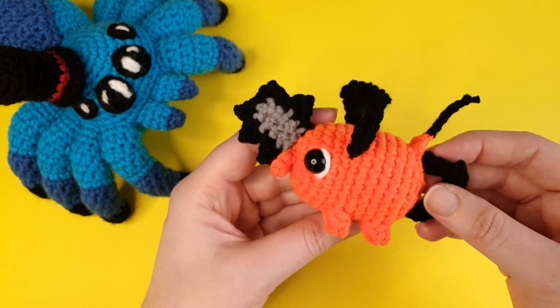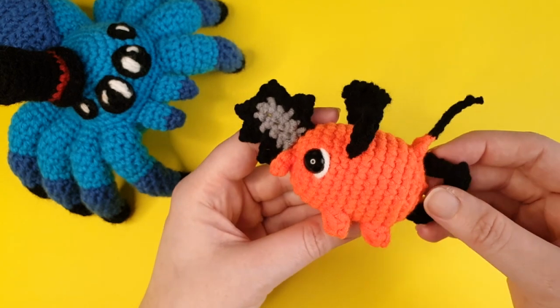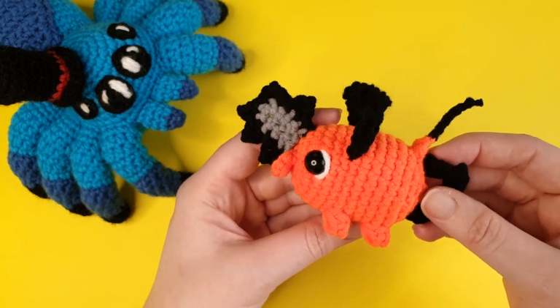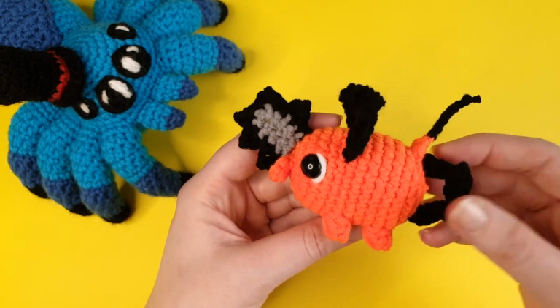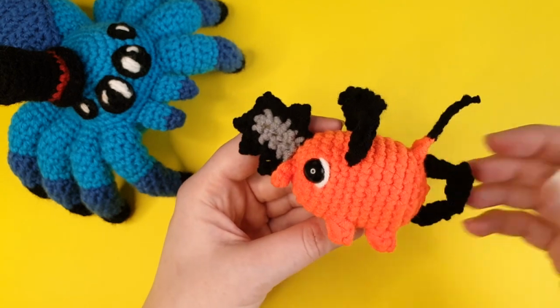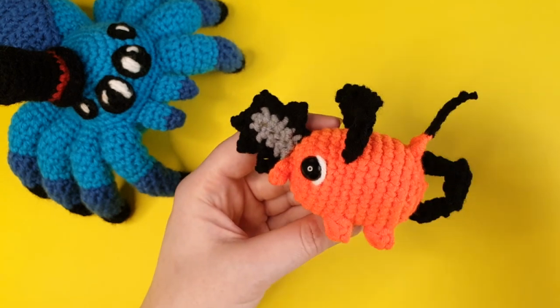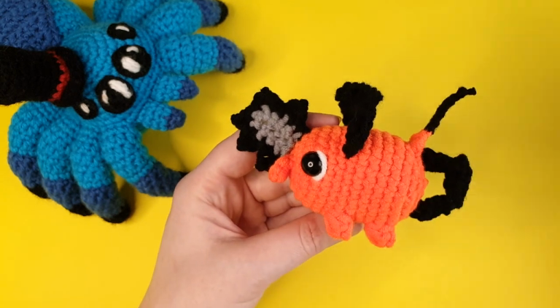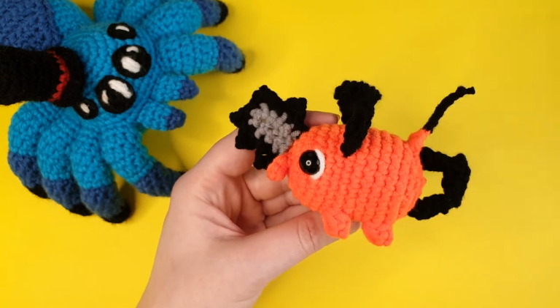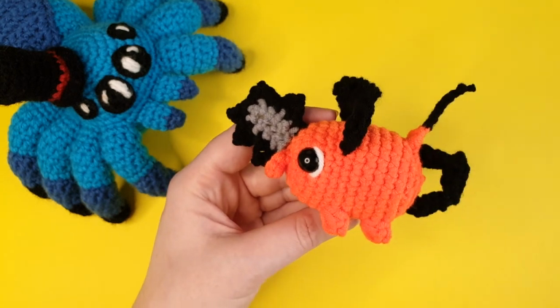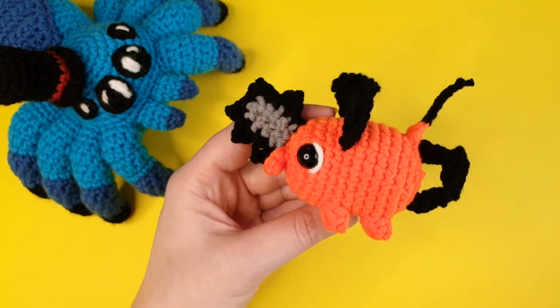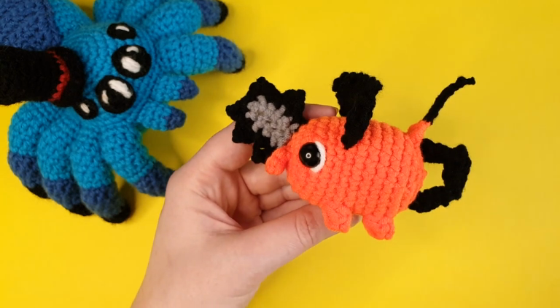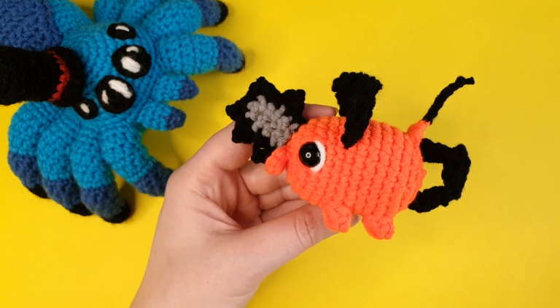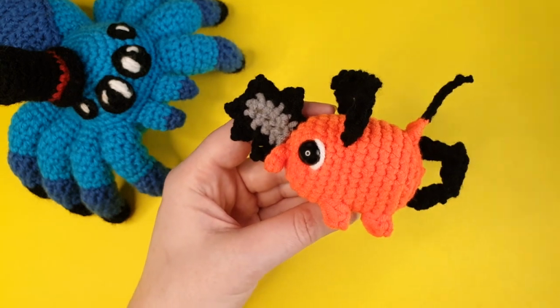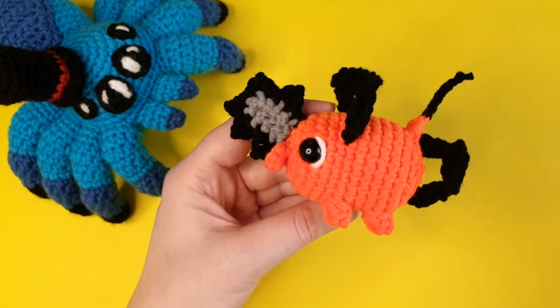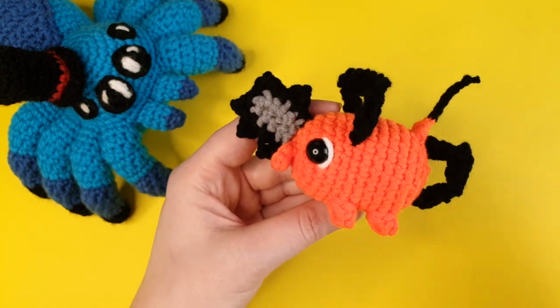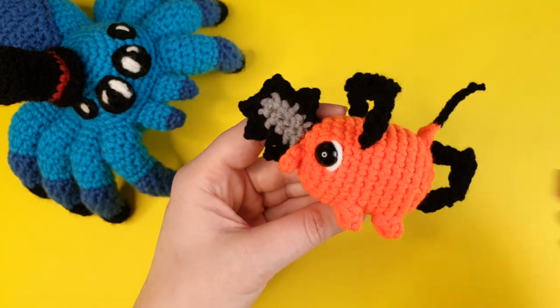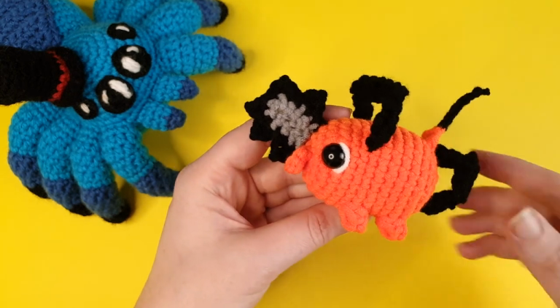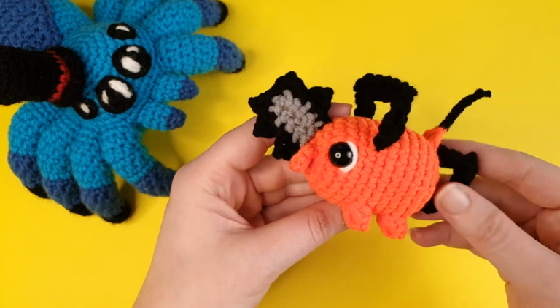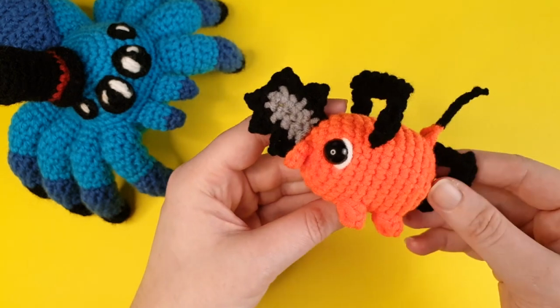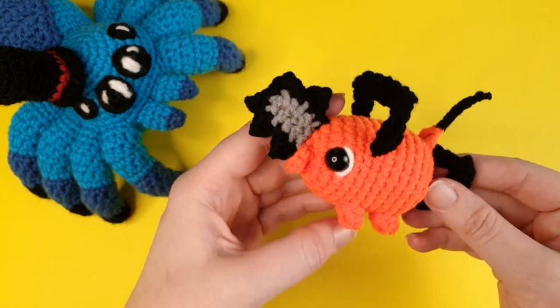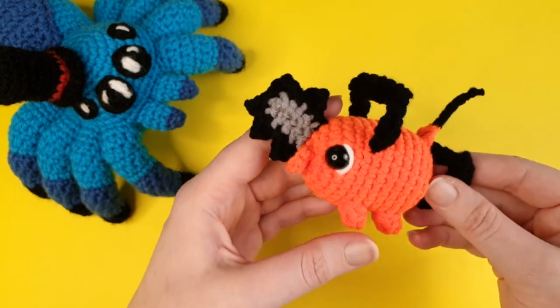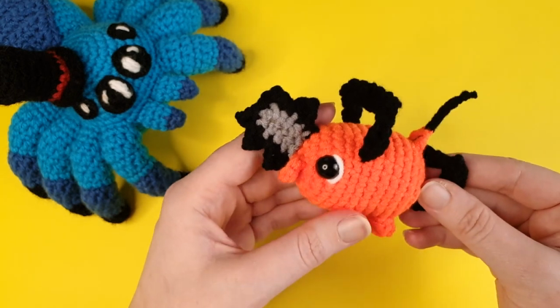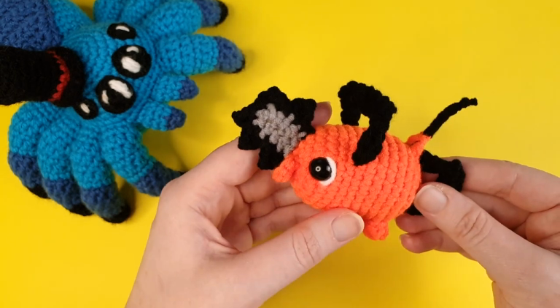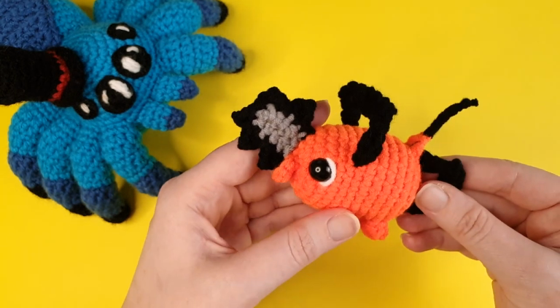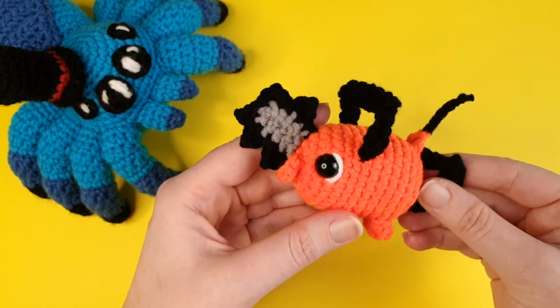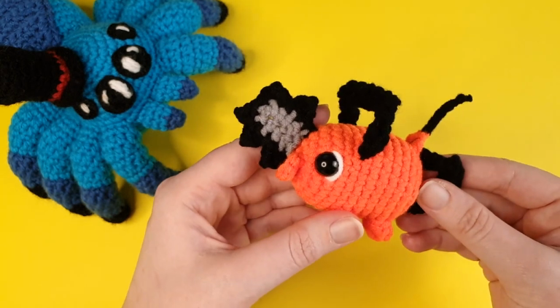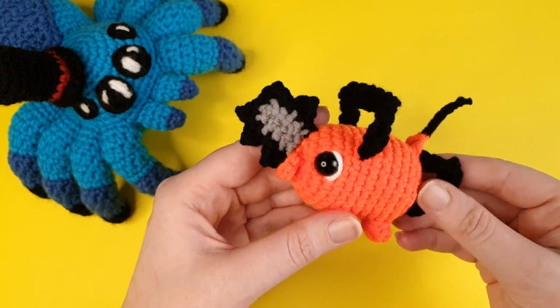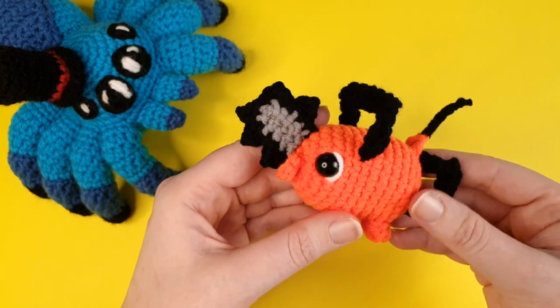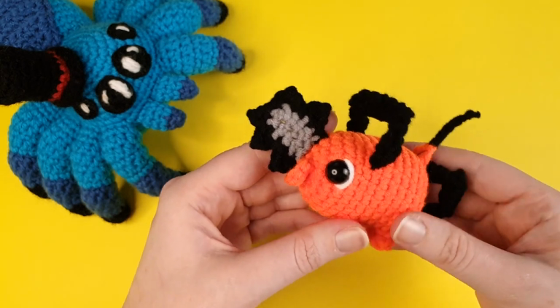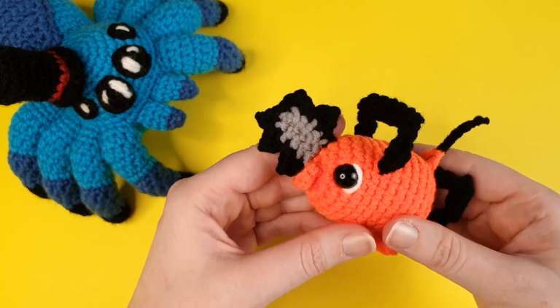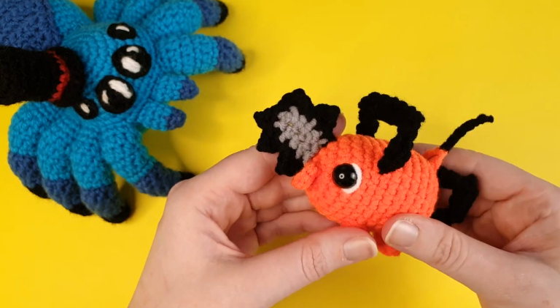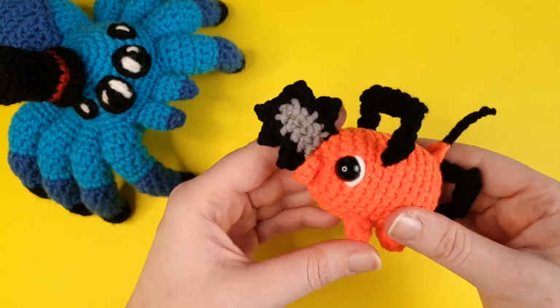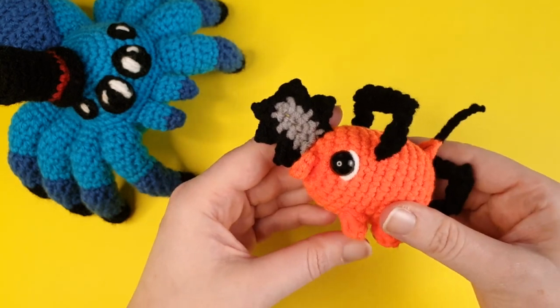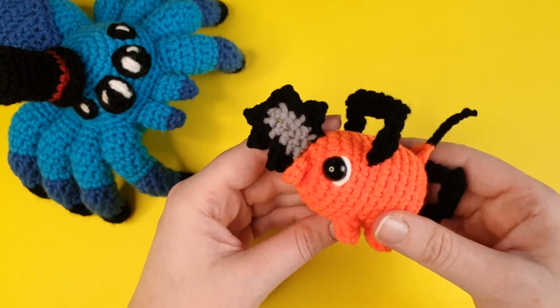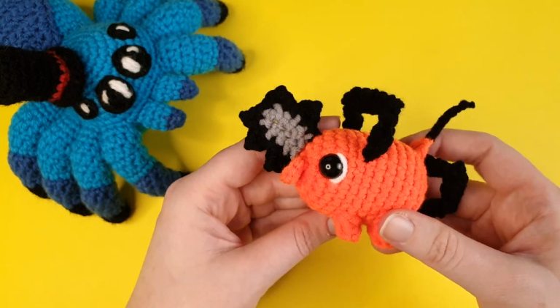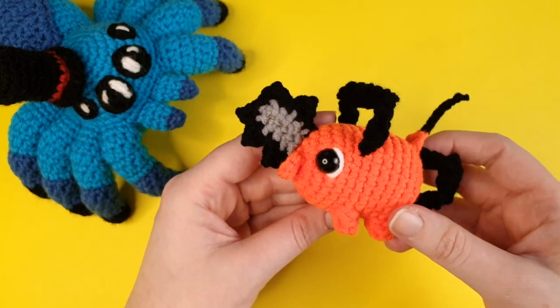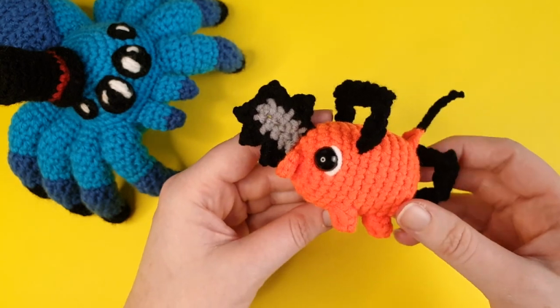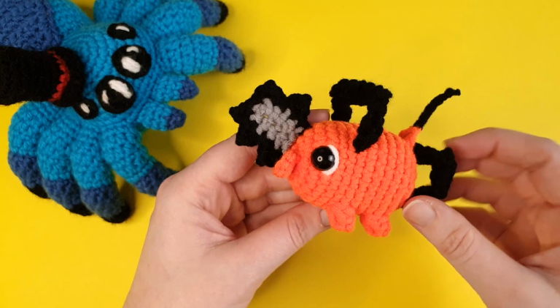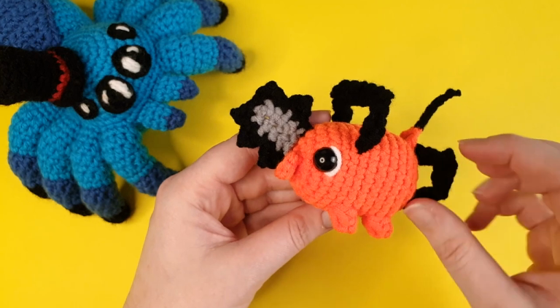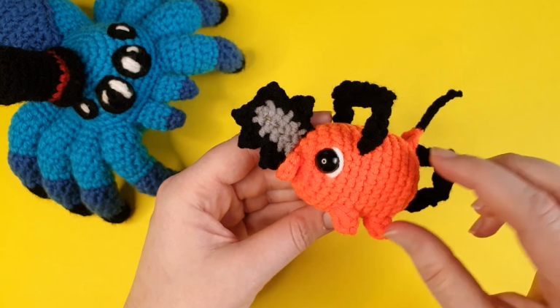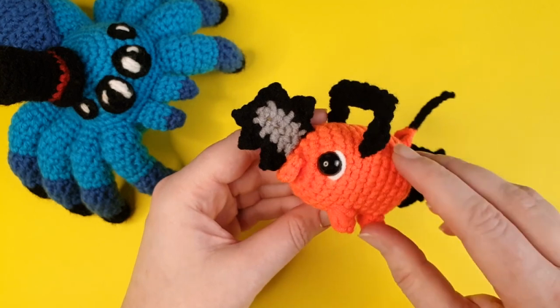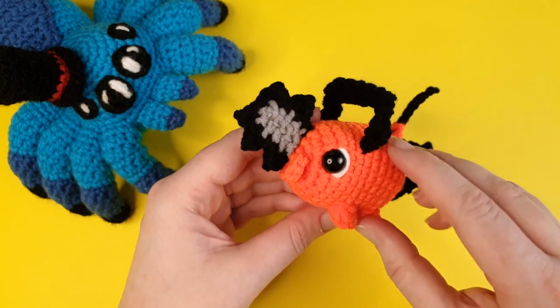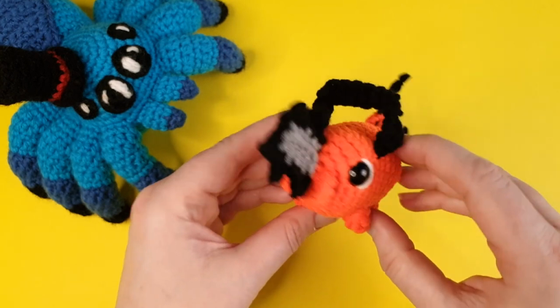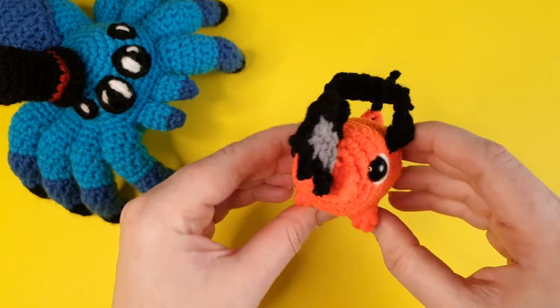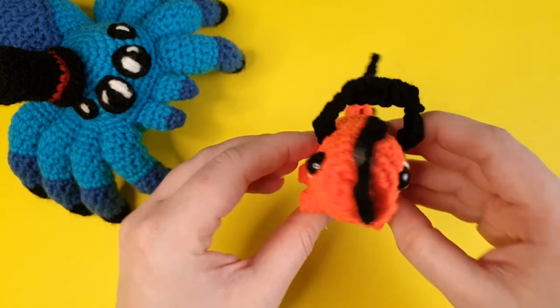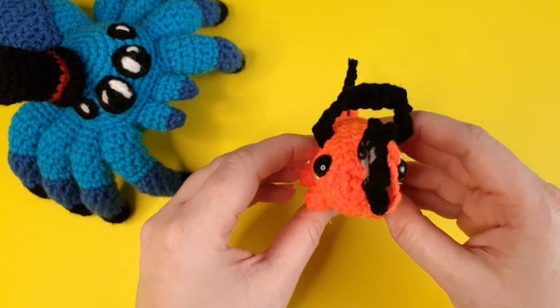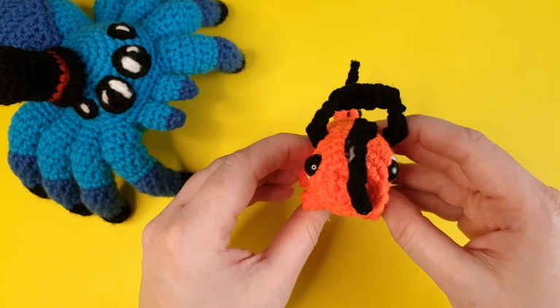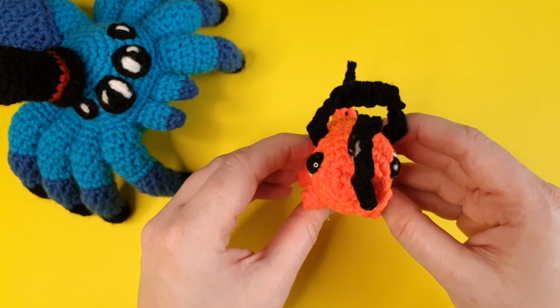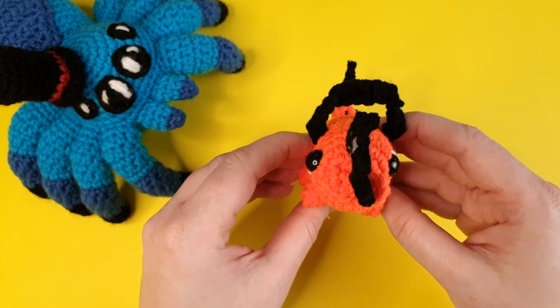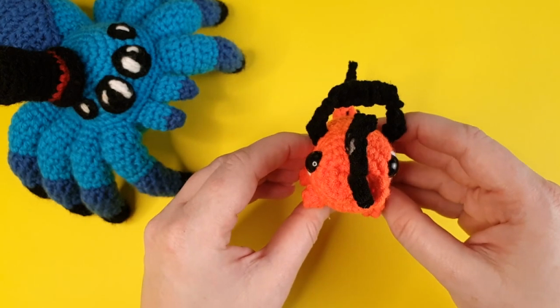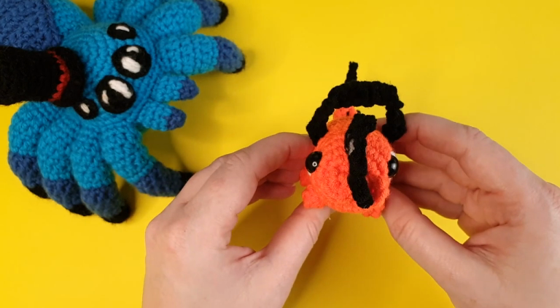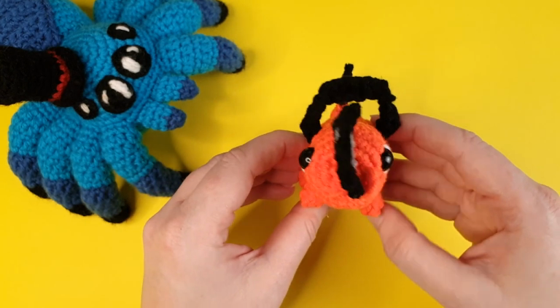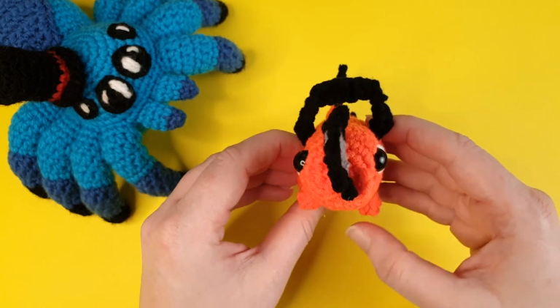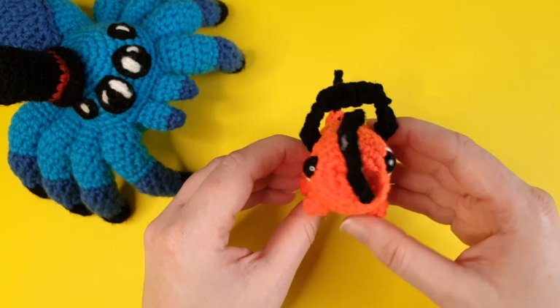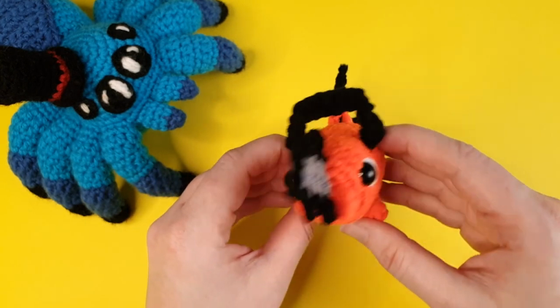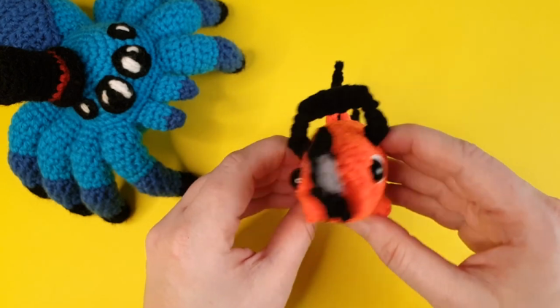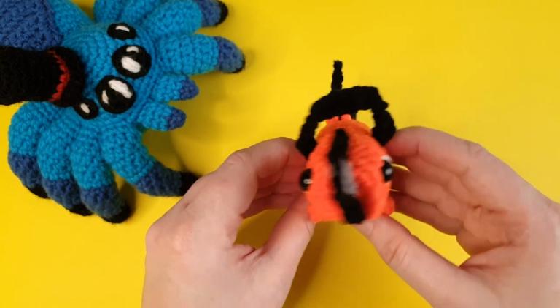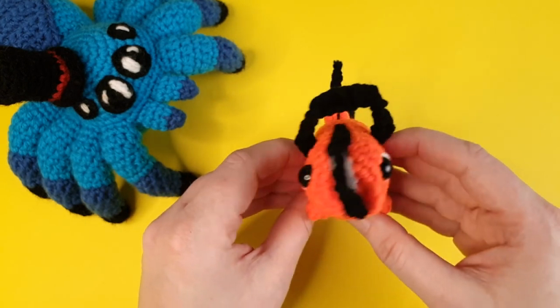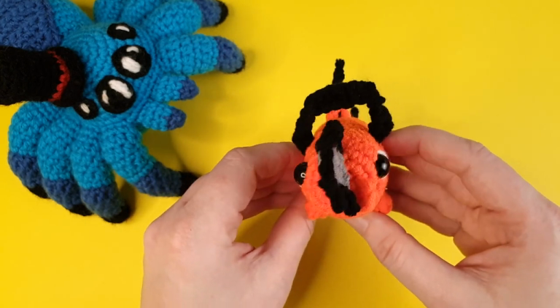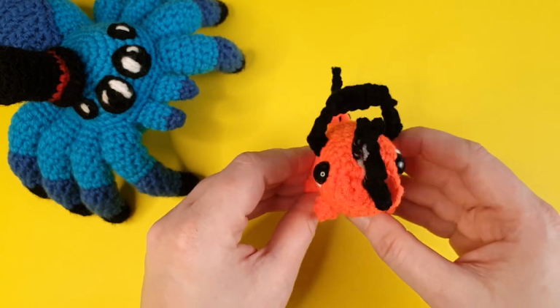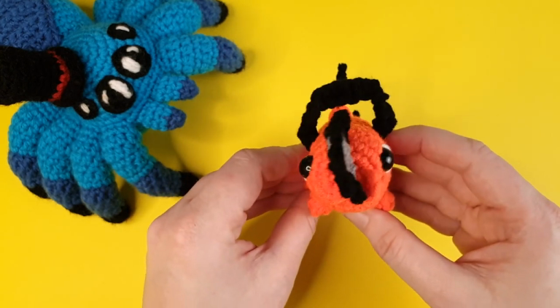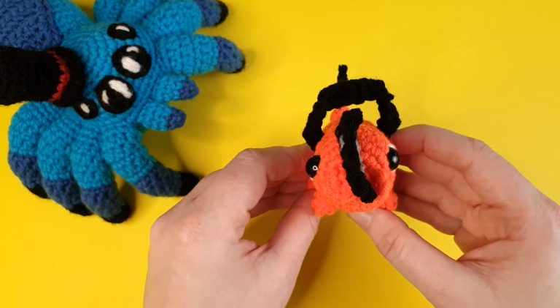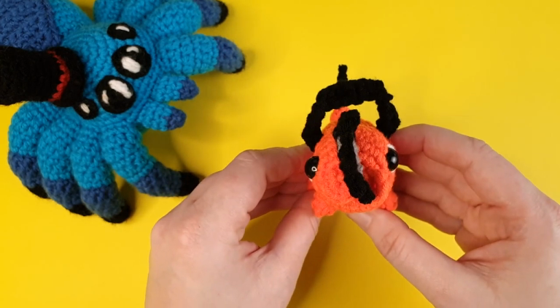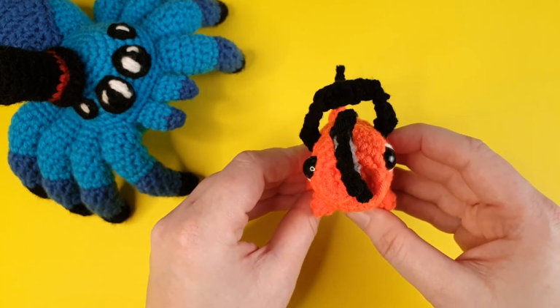Either way, that is what we're going to be crocheting today, so if you'd like to make your own, grab your hooks and let's get started.